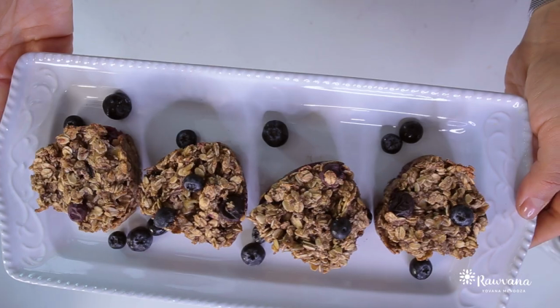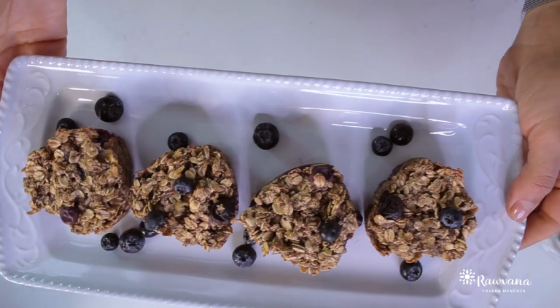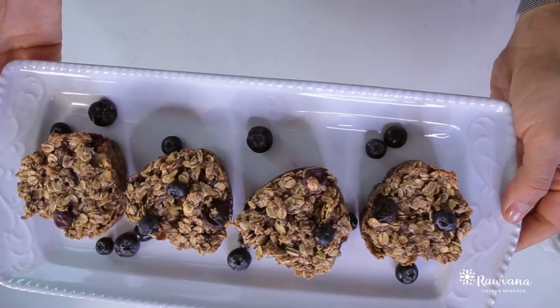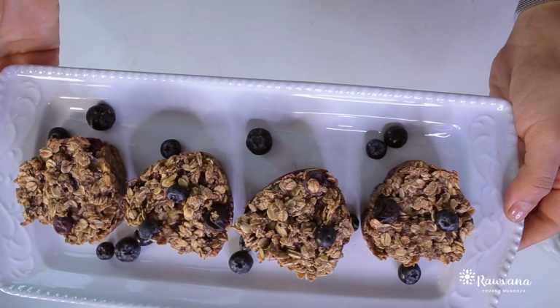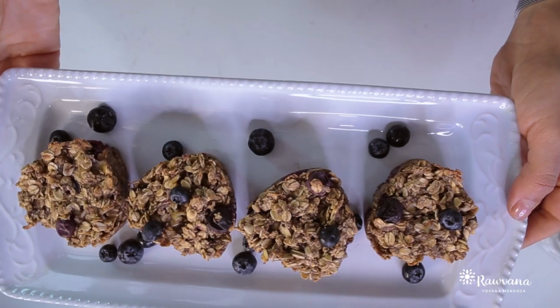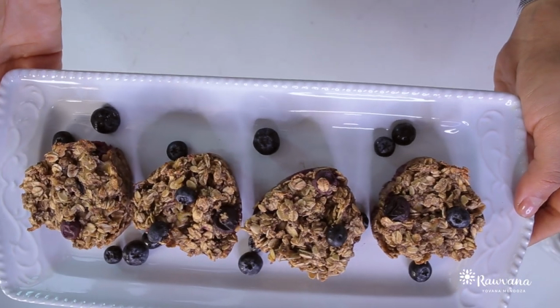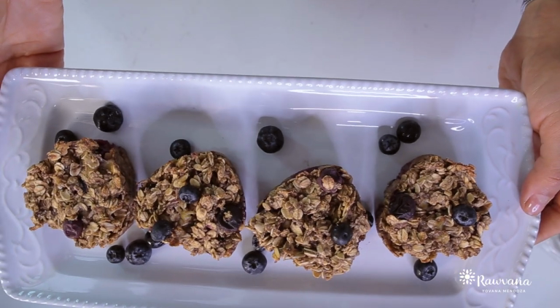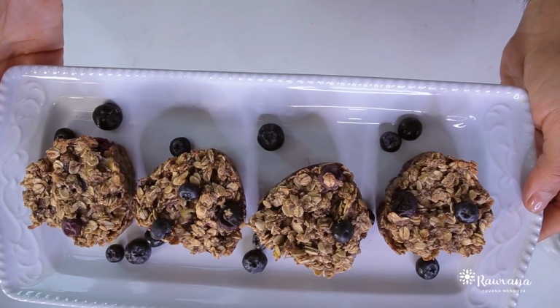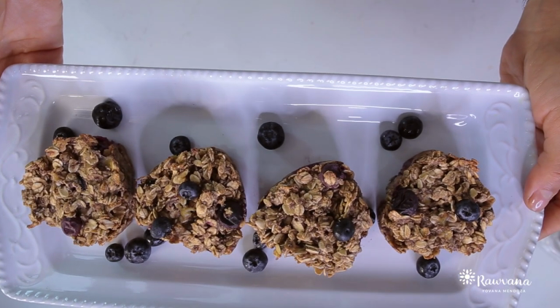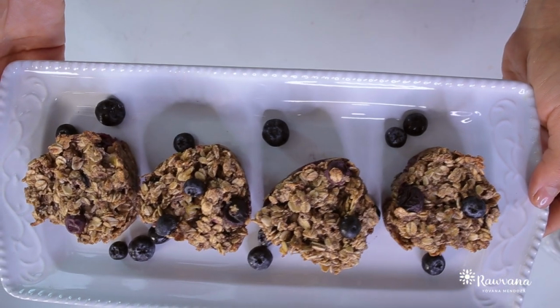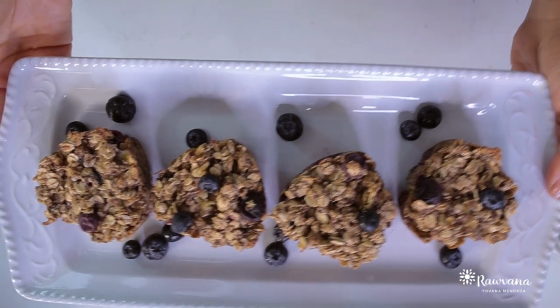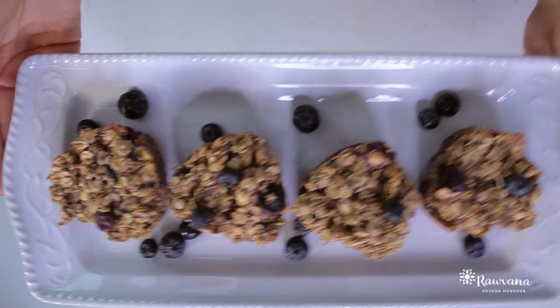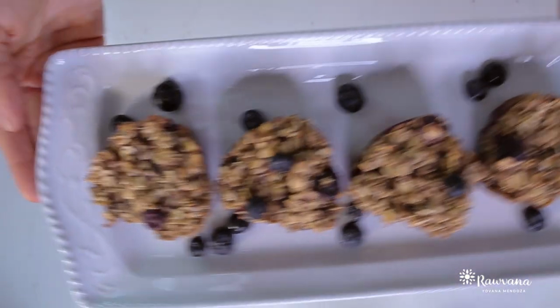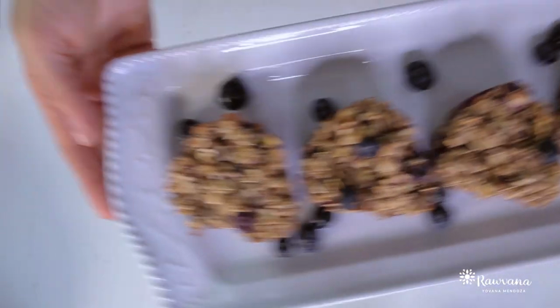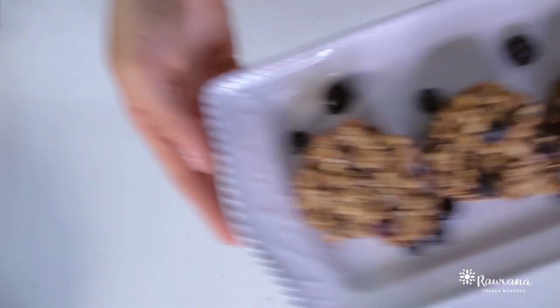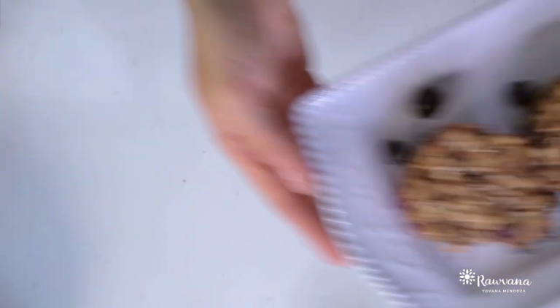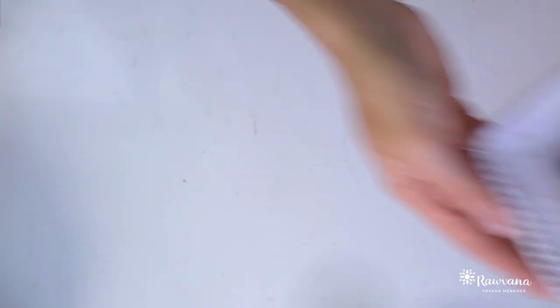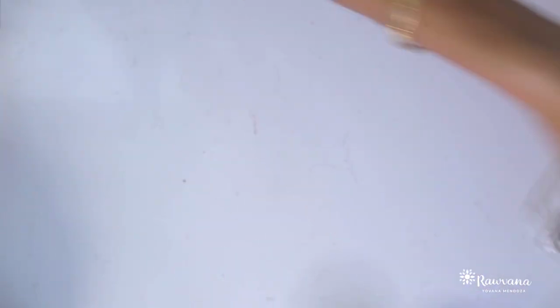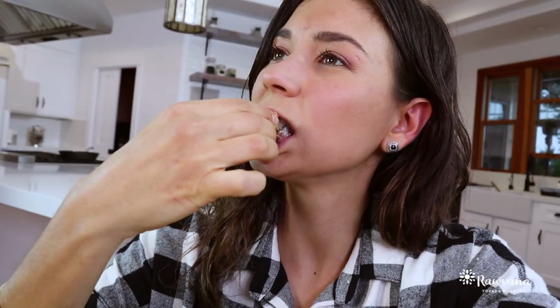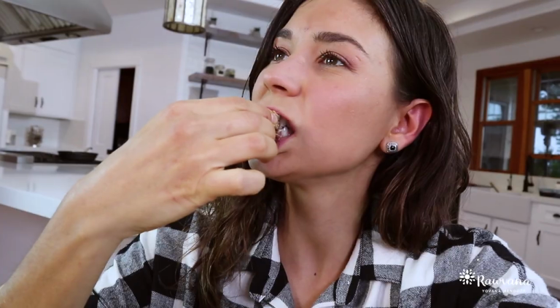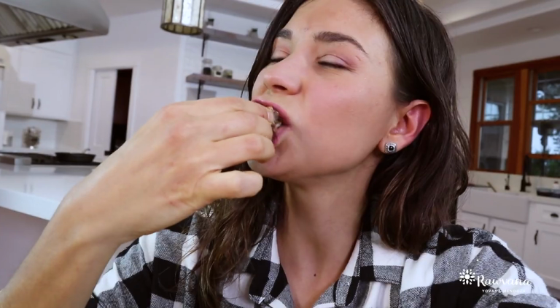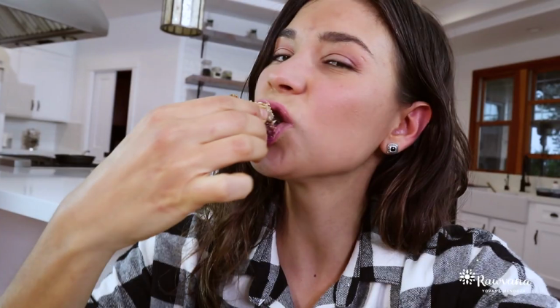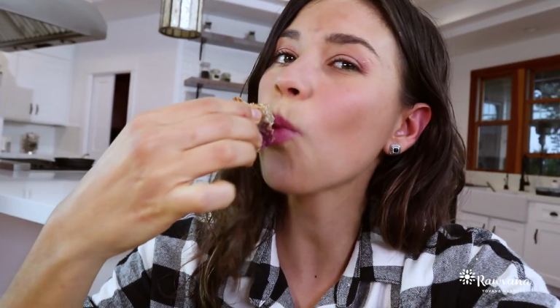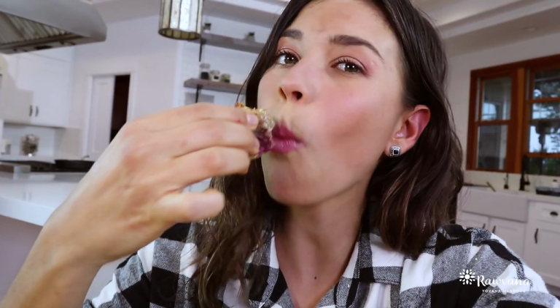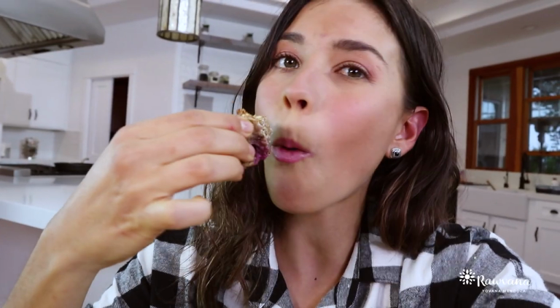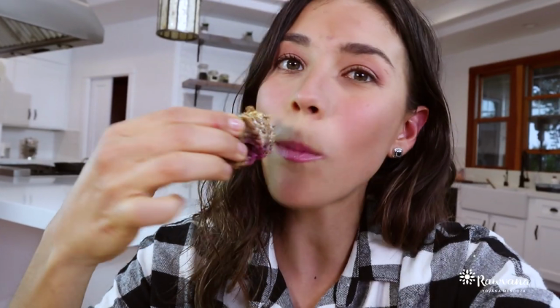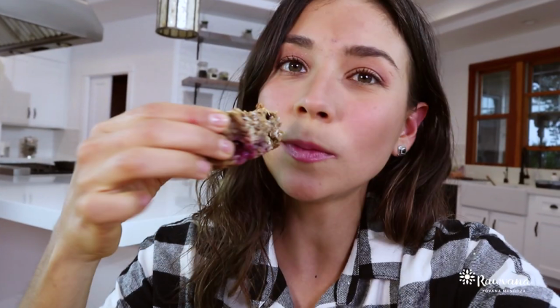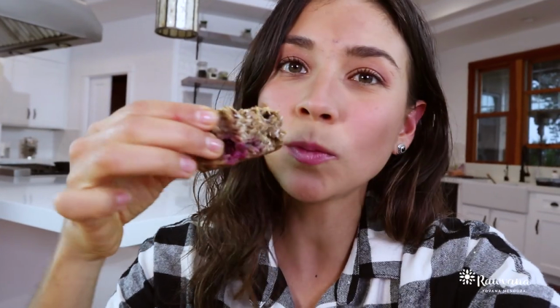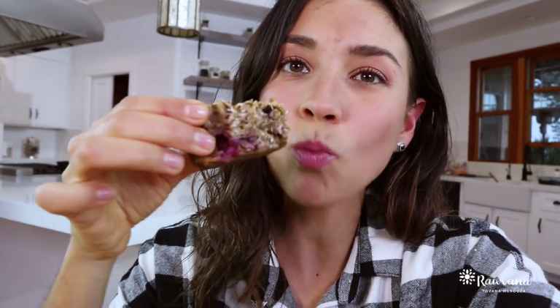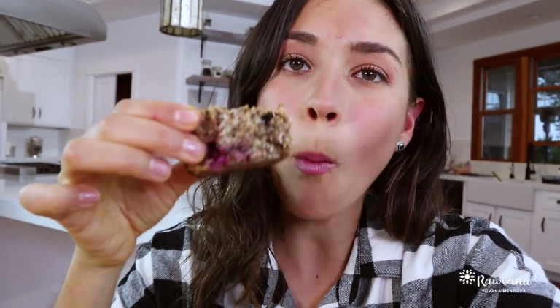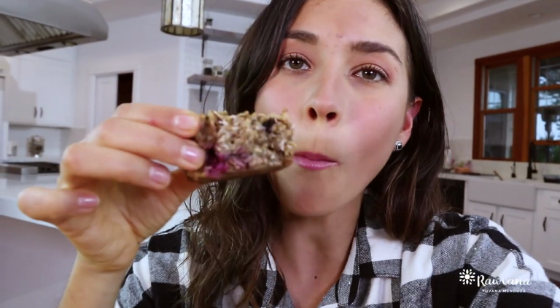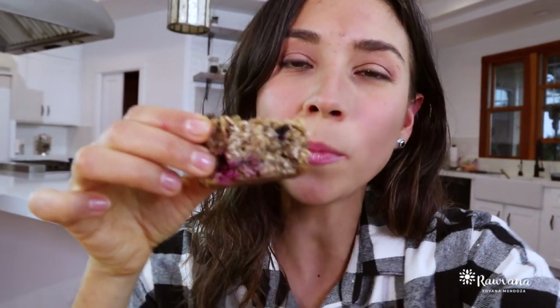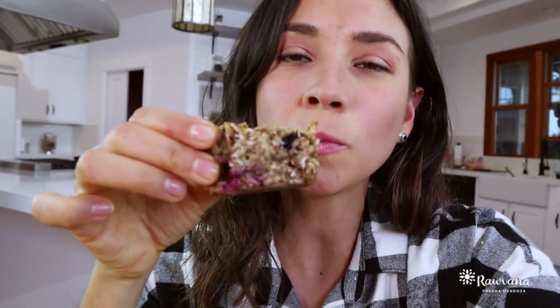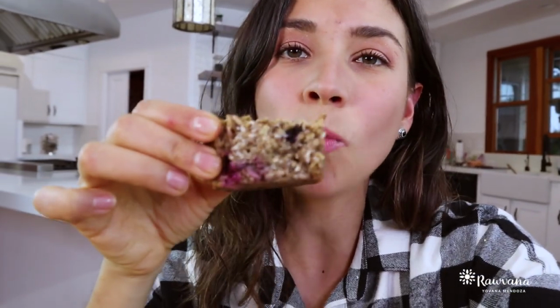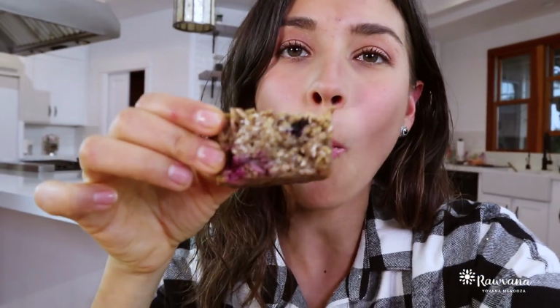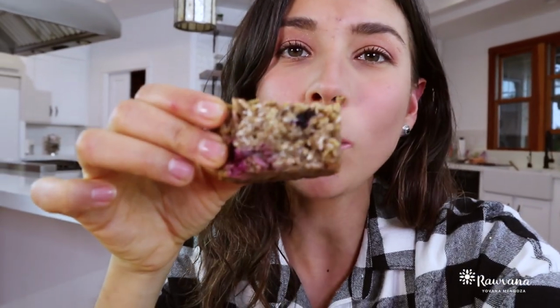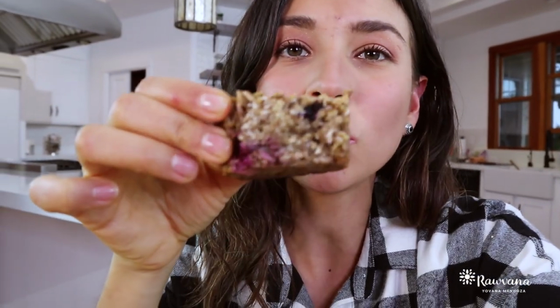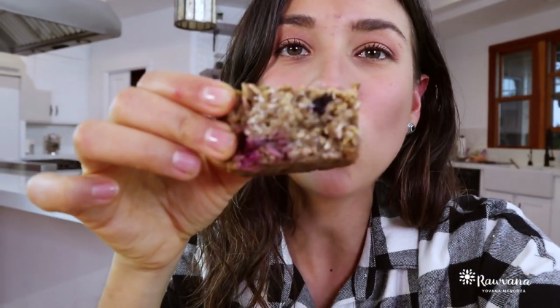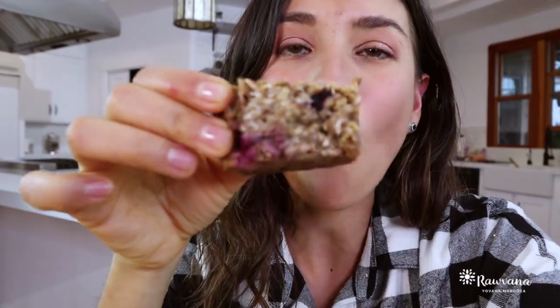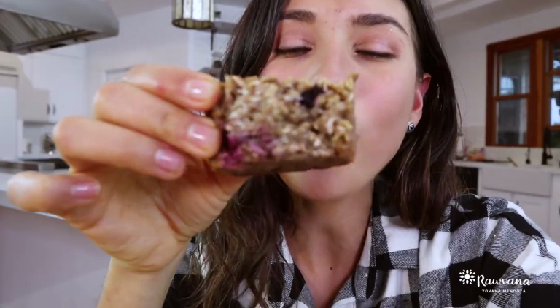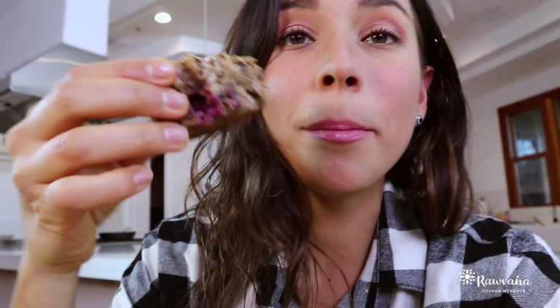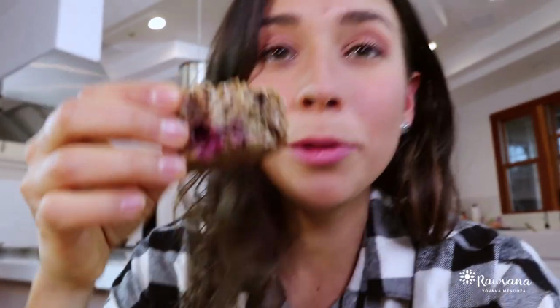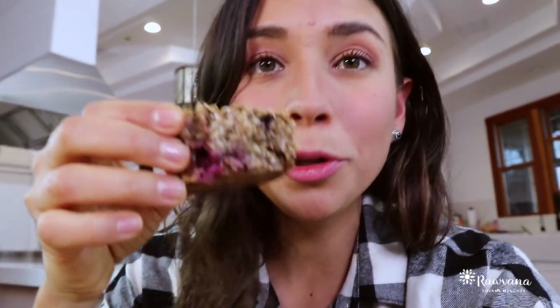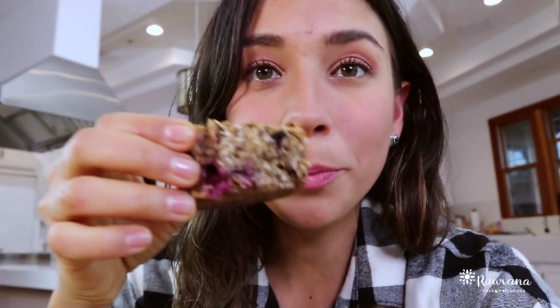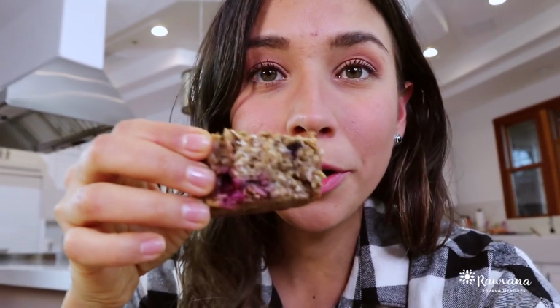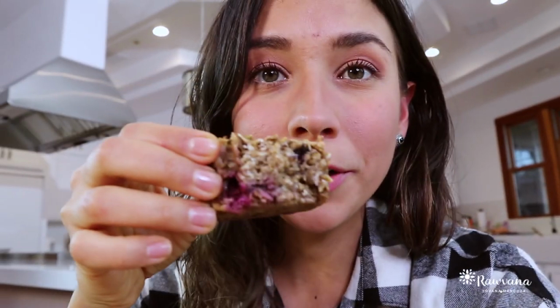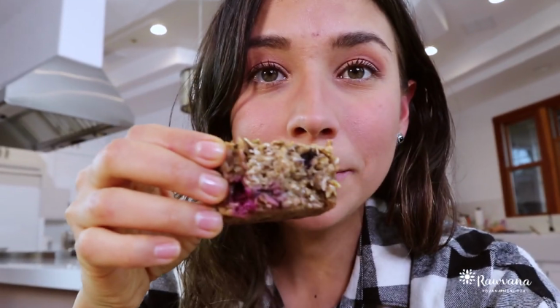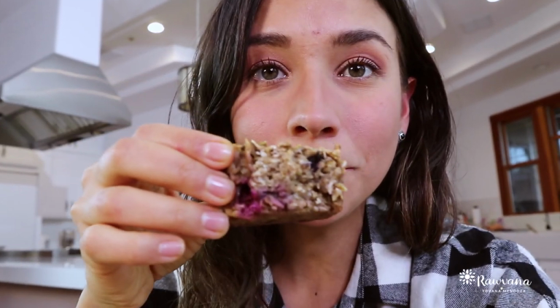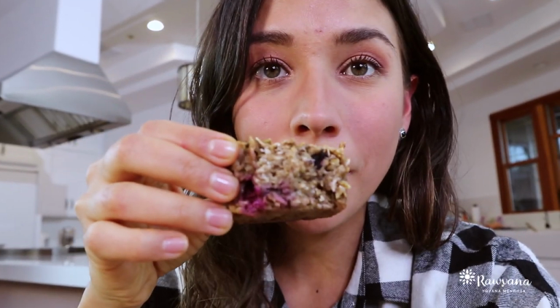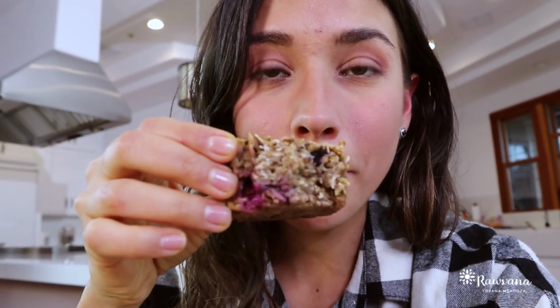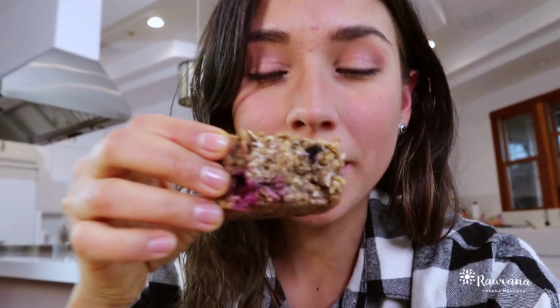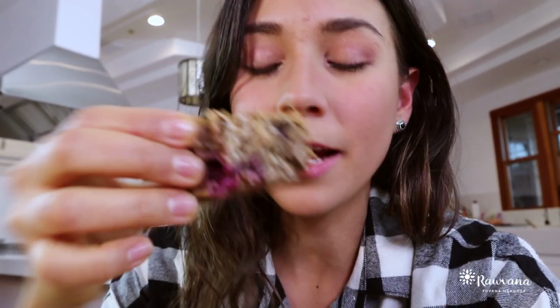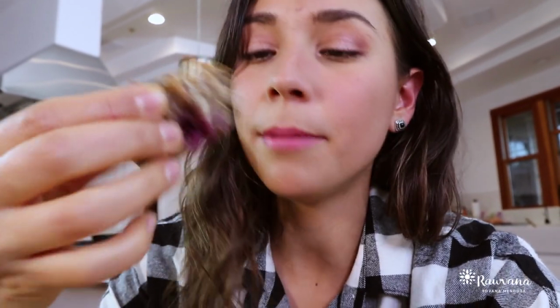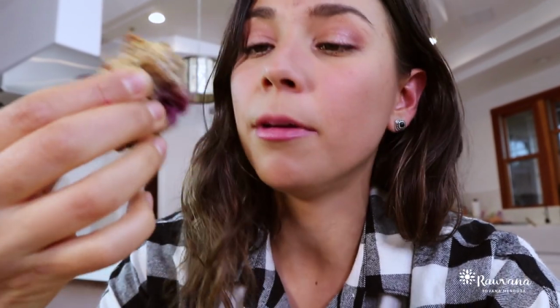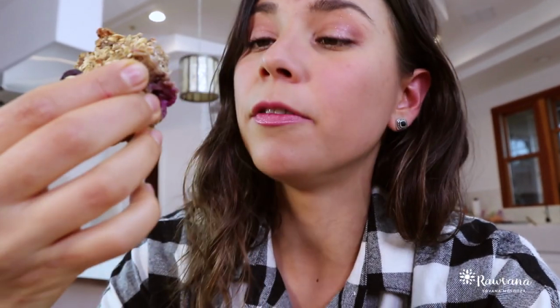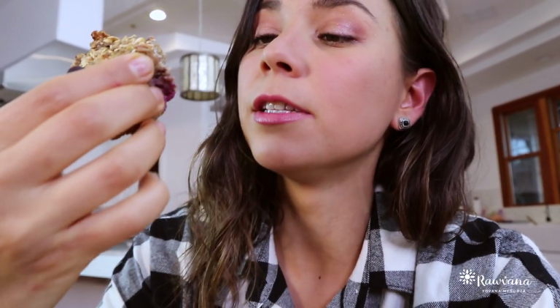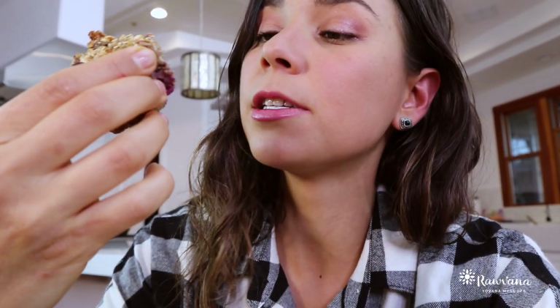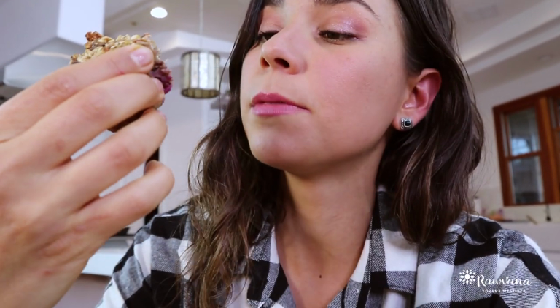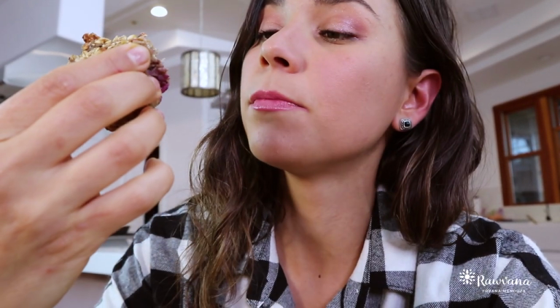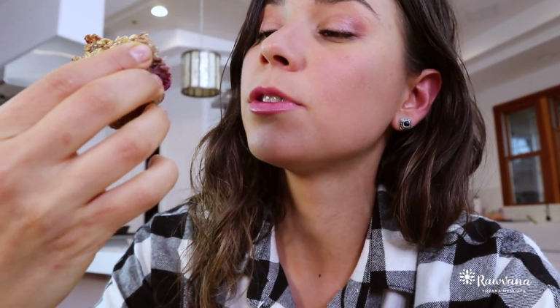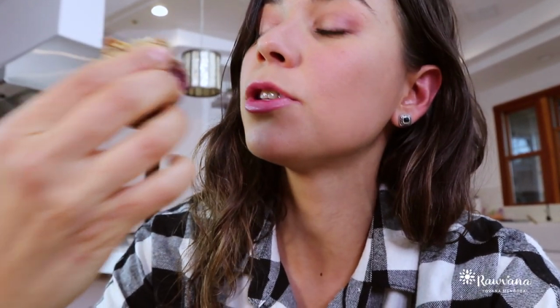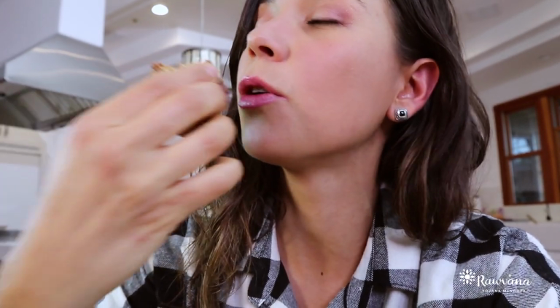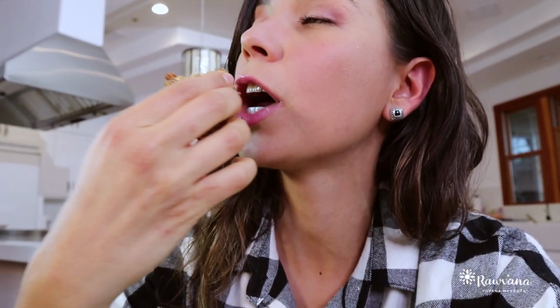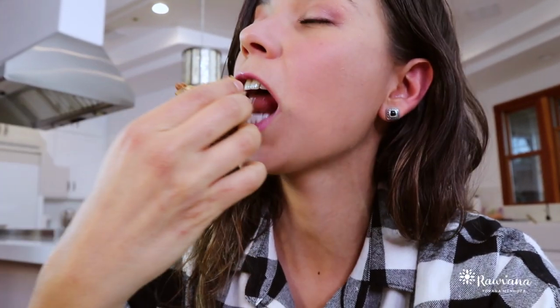Let's try them. Blueberry banana muffins — so good.